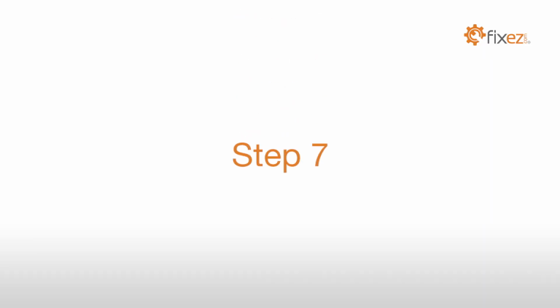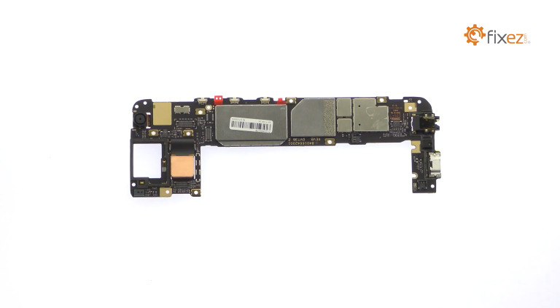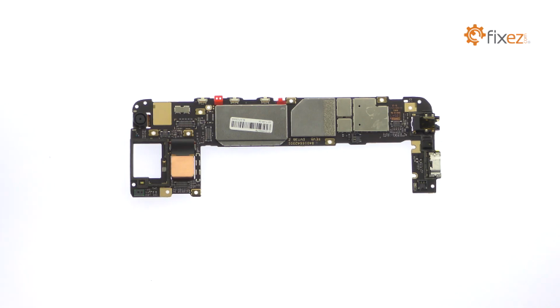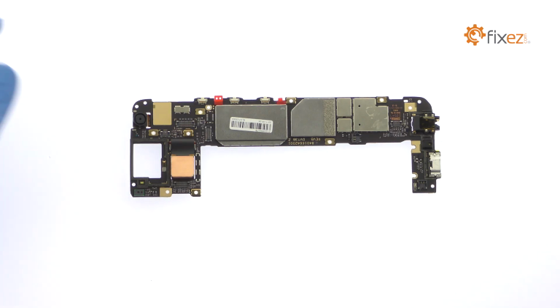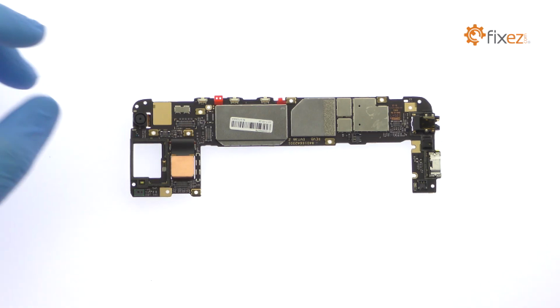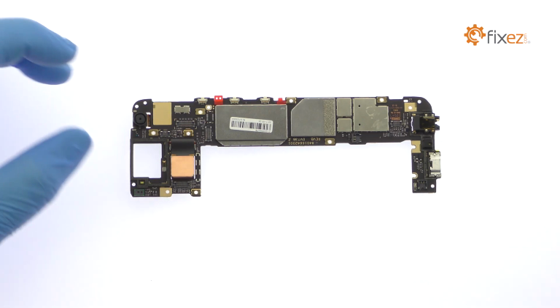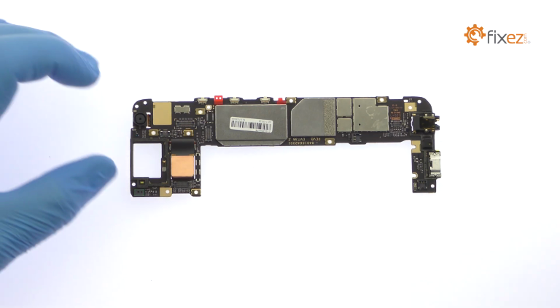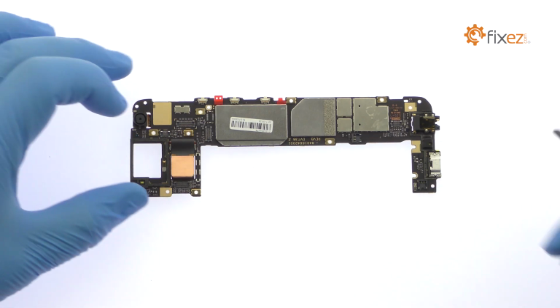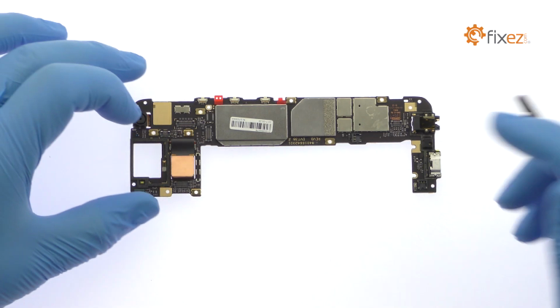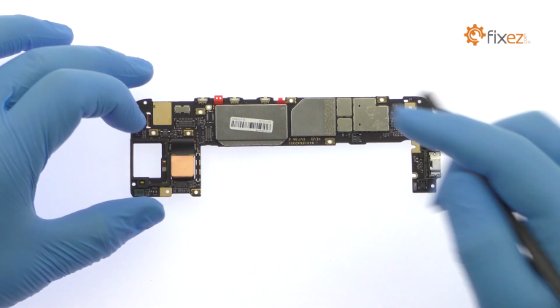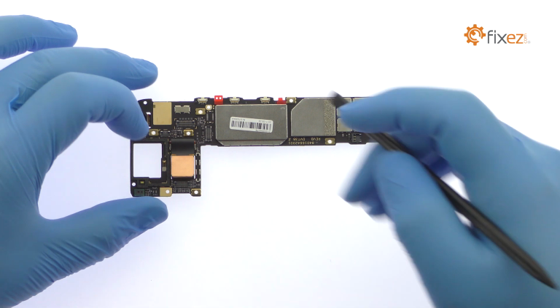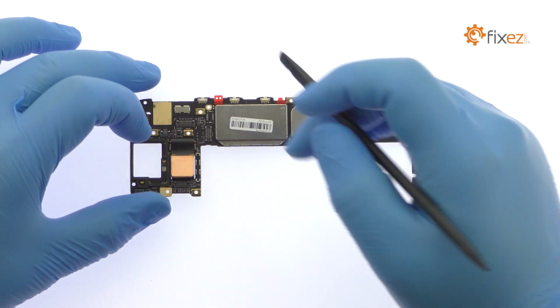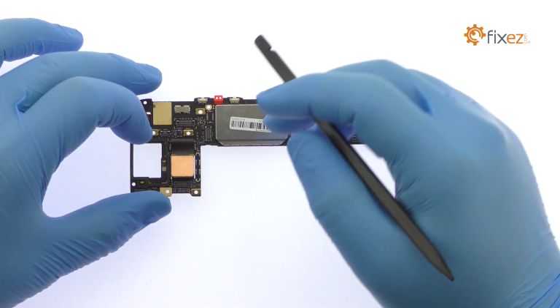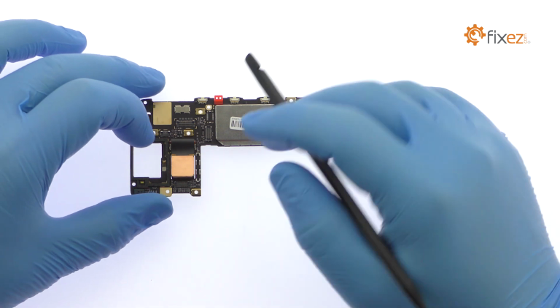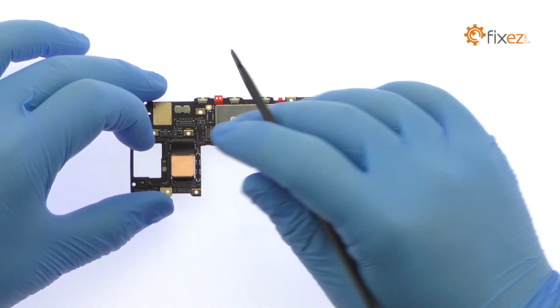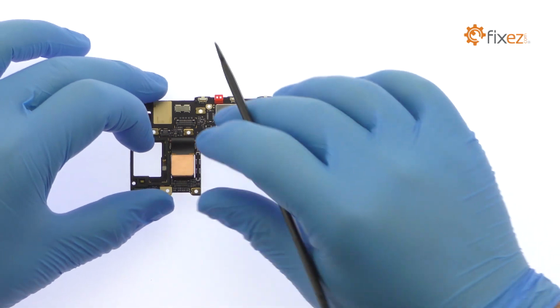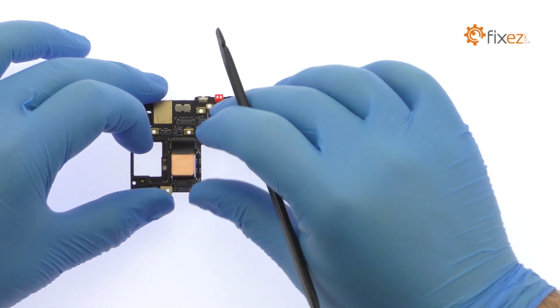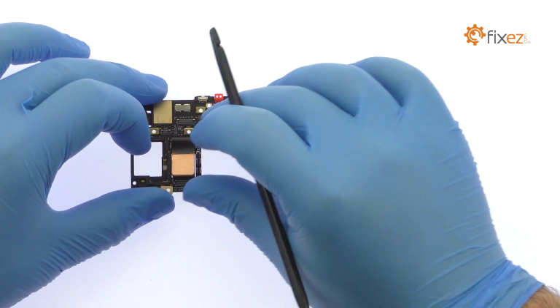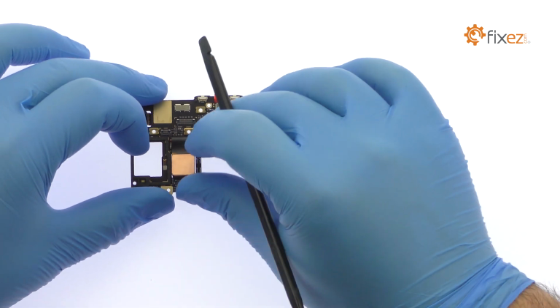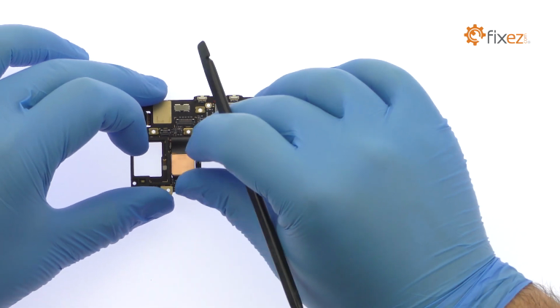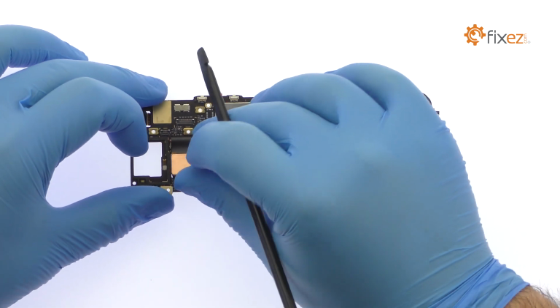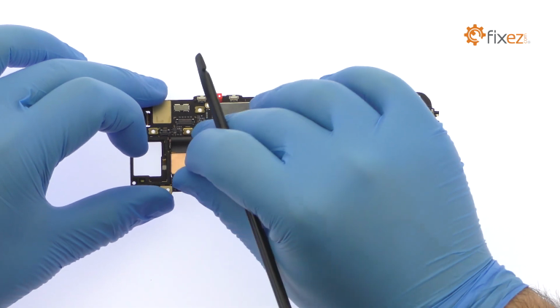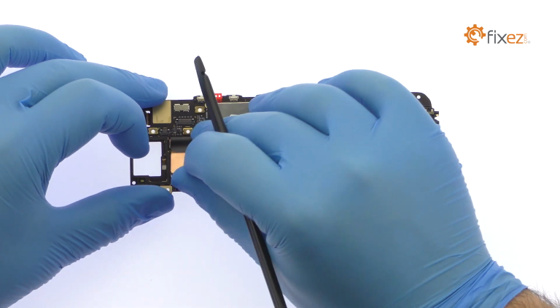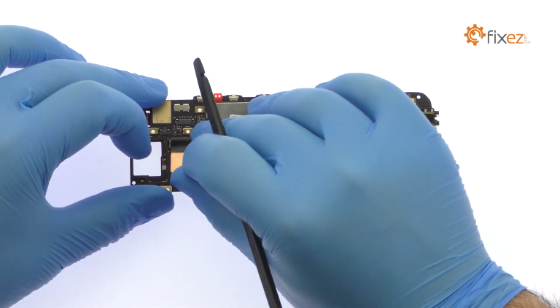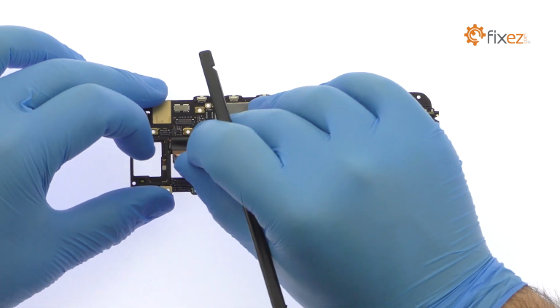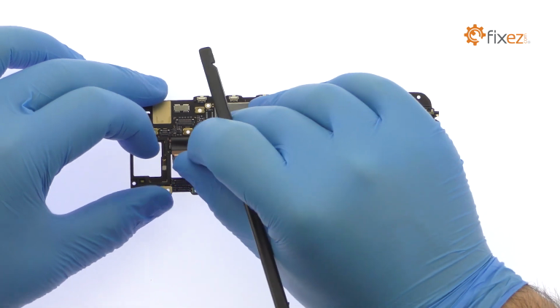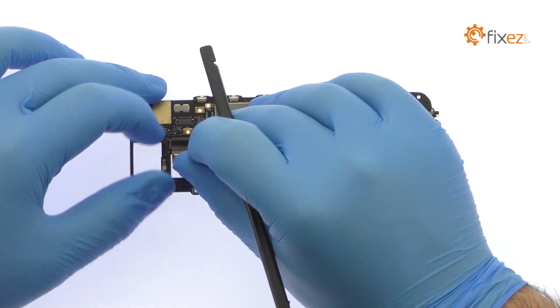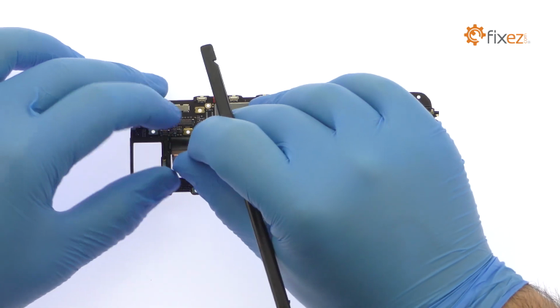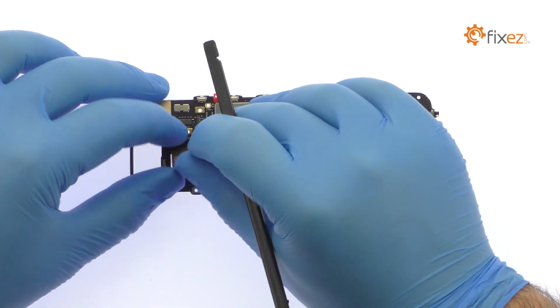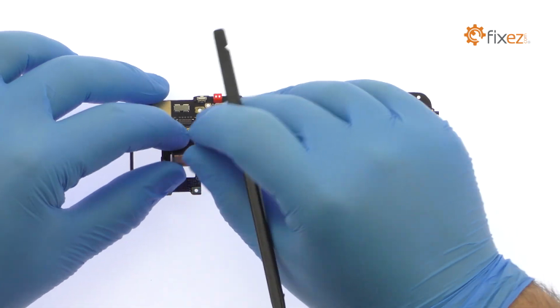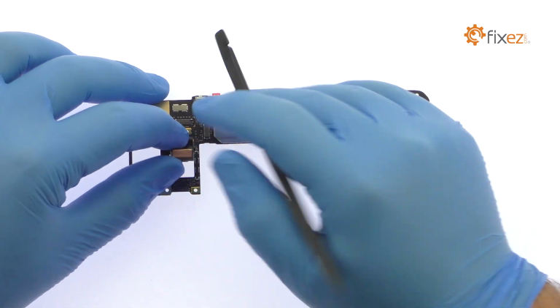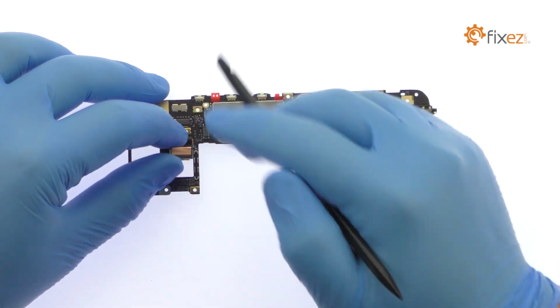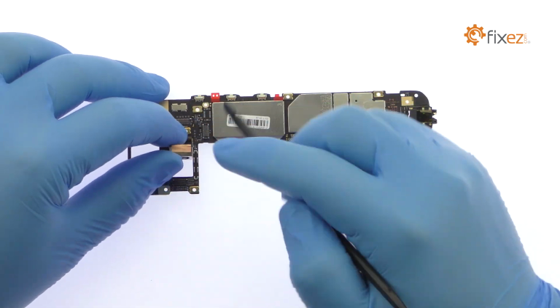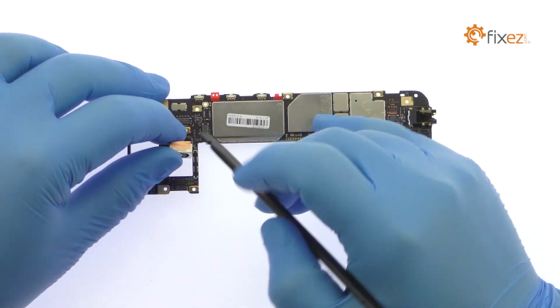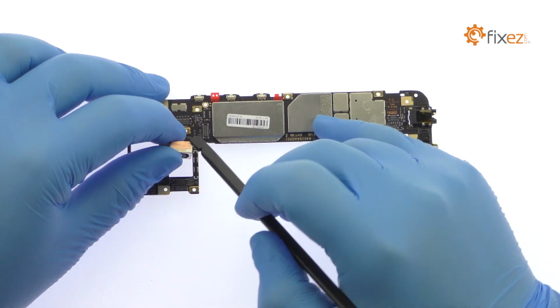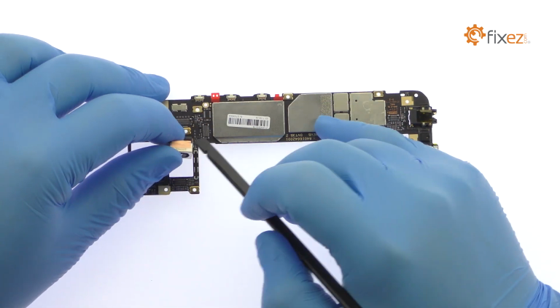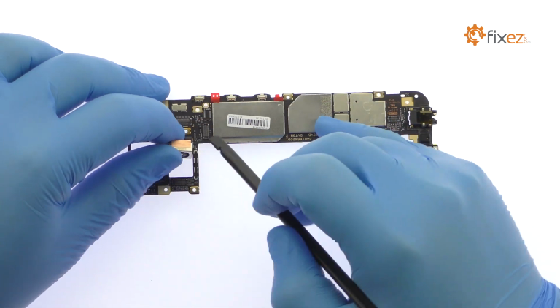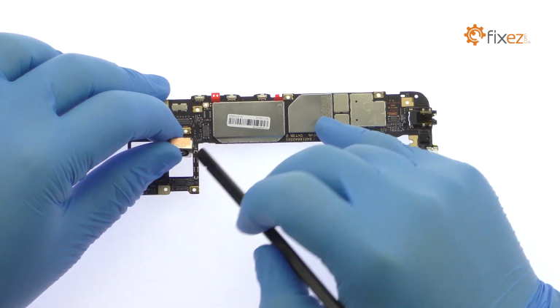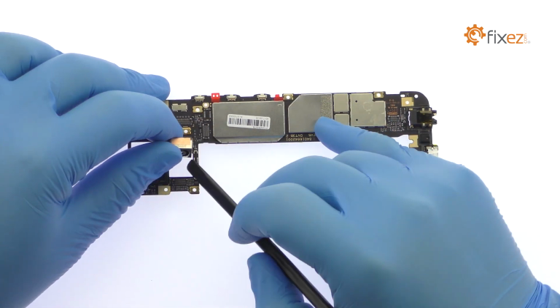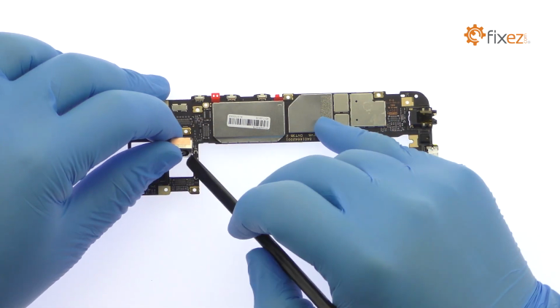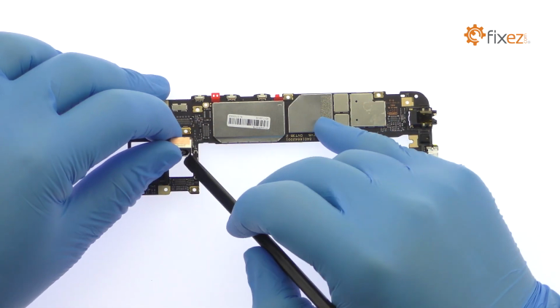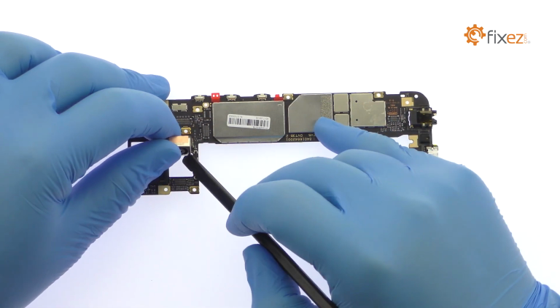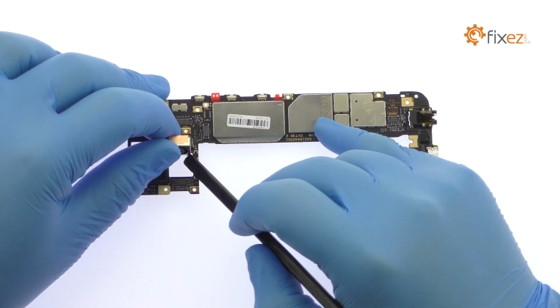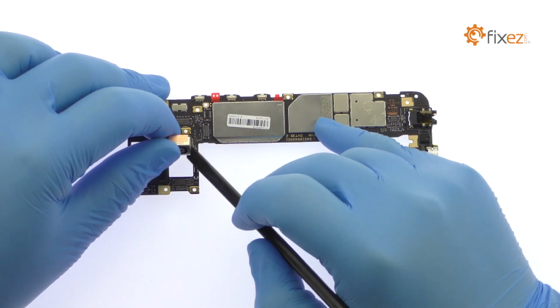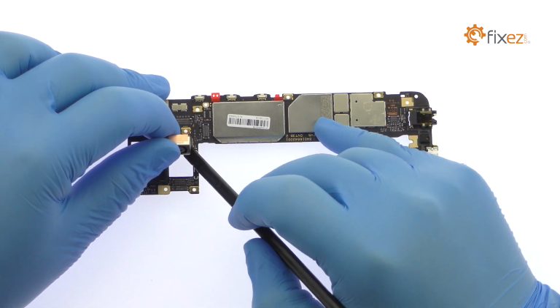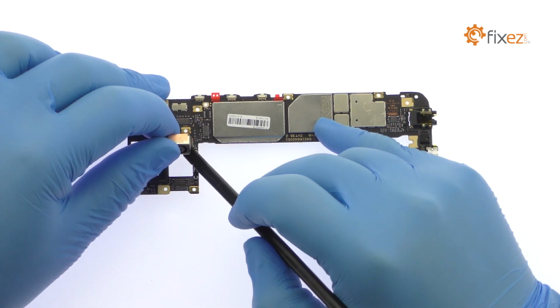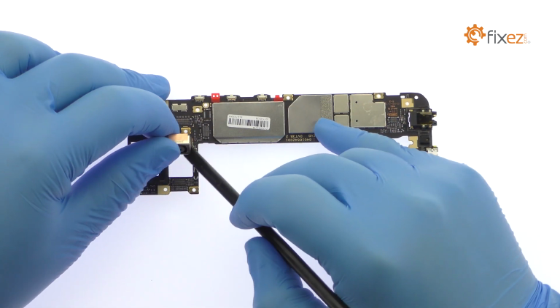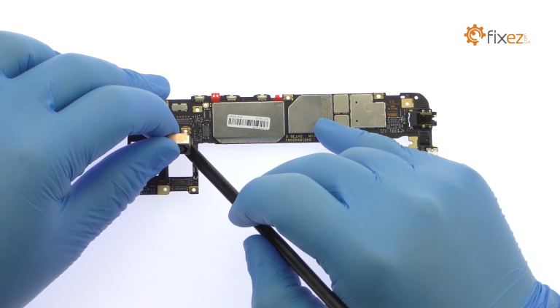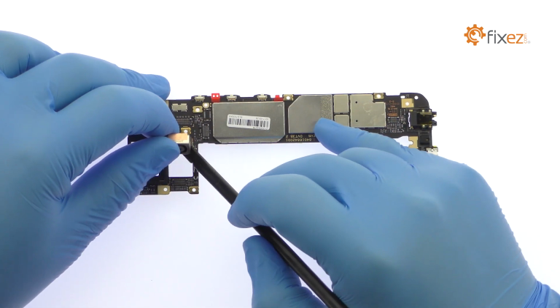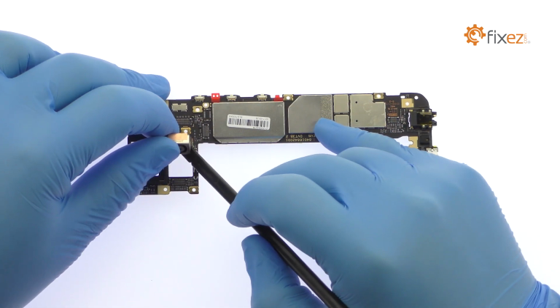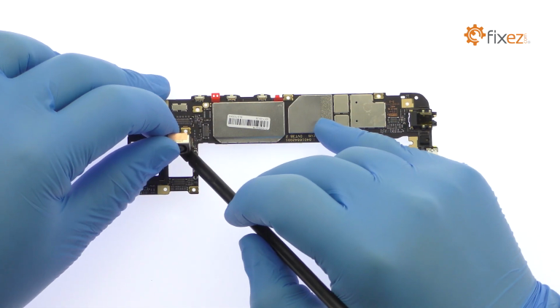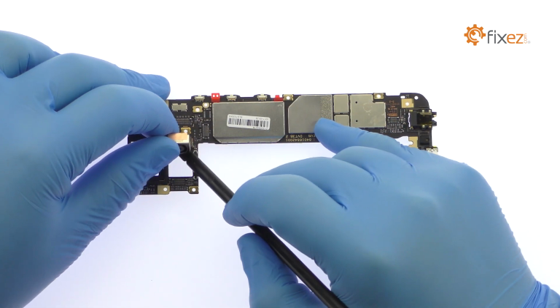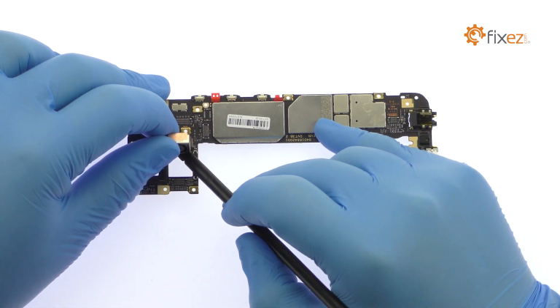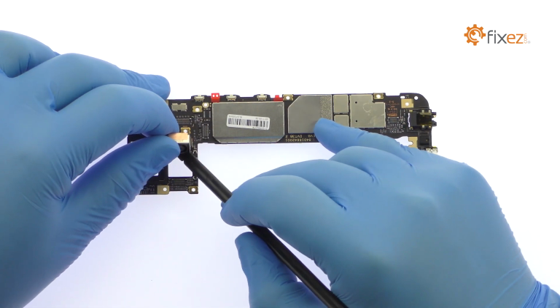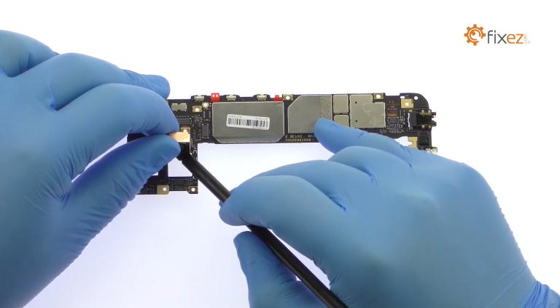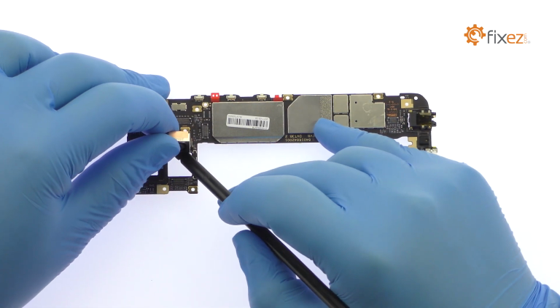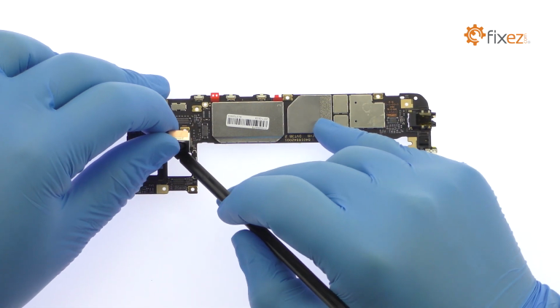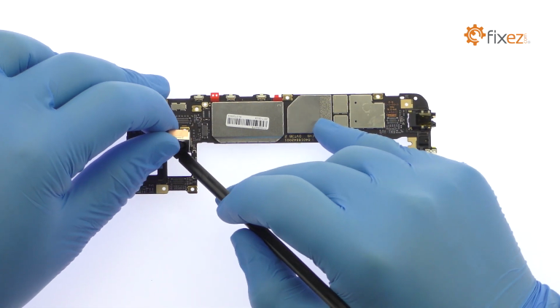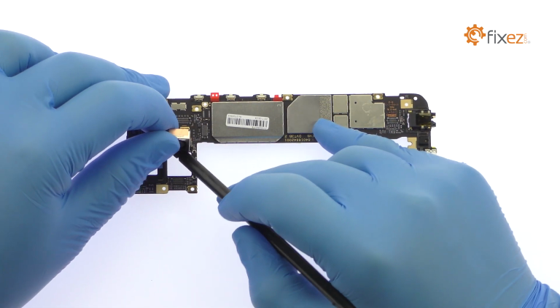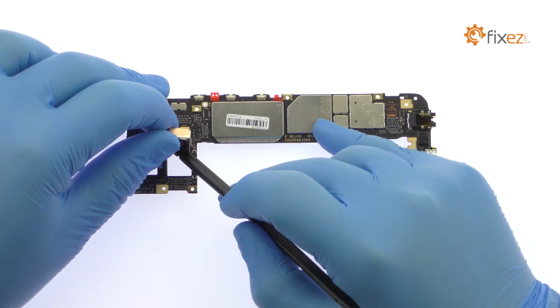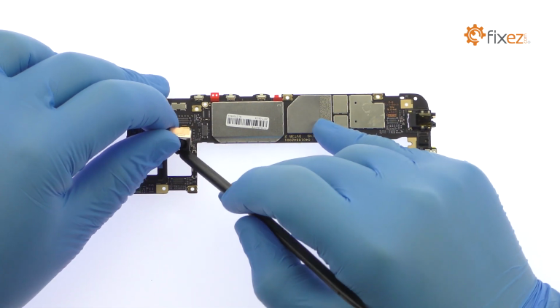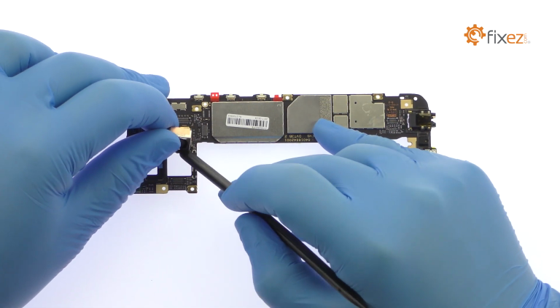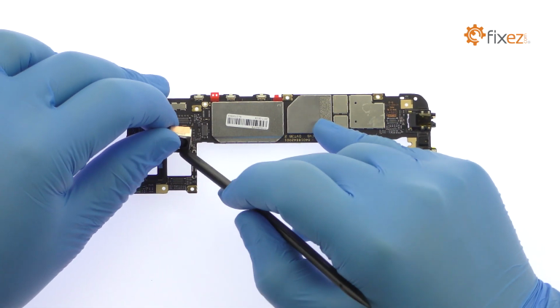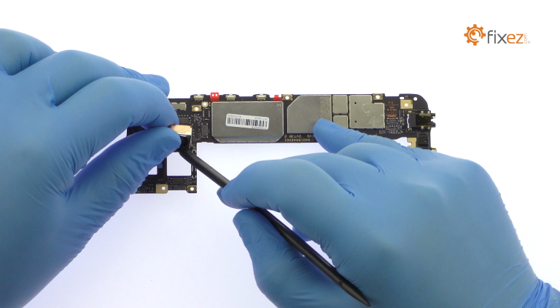Pry the 12-megapixel G5 Plus rear-facing camera up. Release the ZIF connector and remove it from the board.